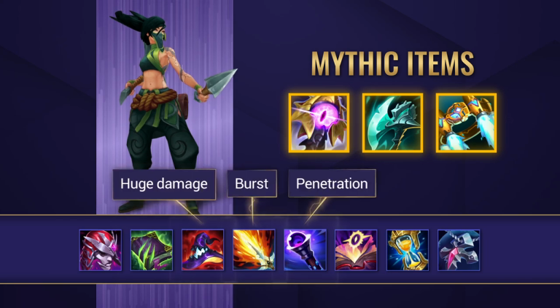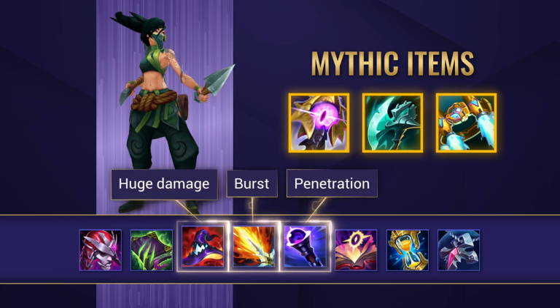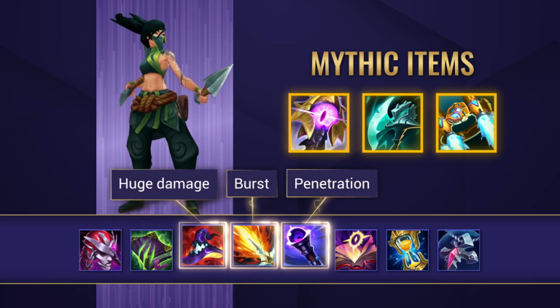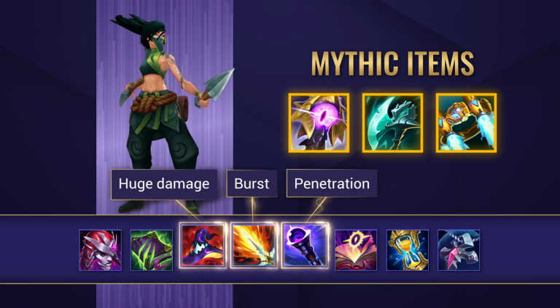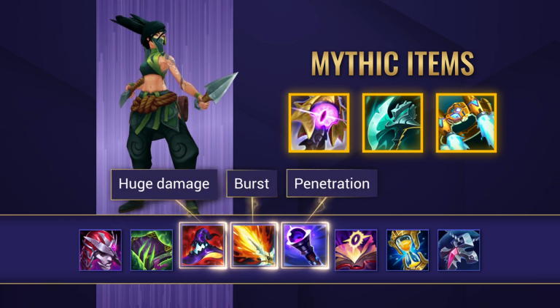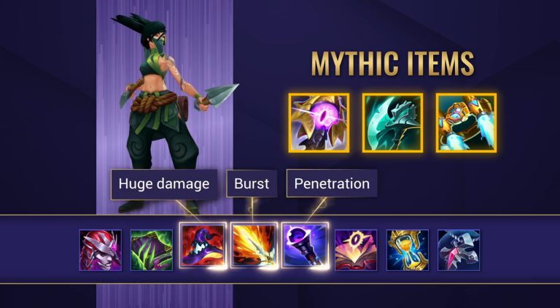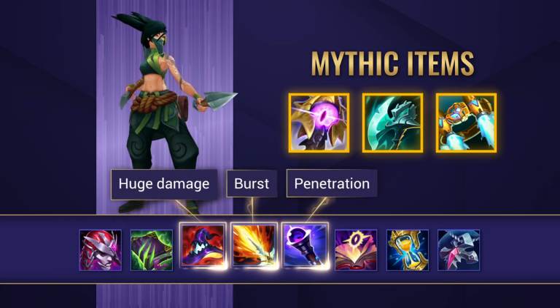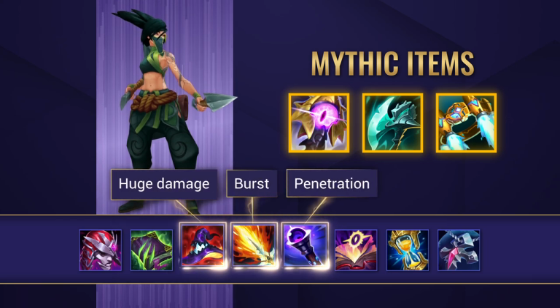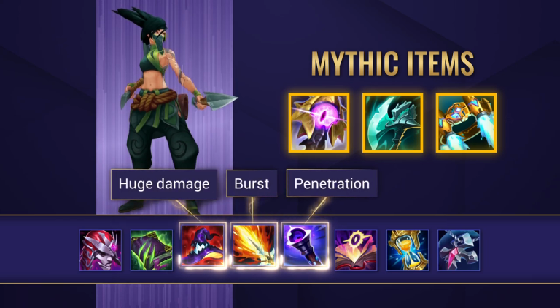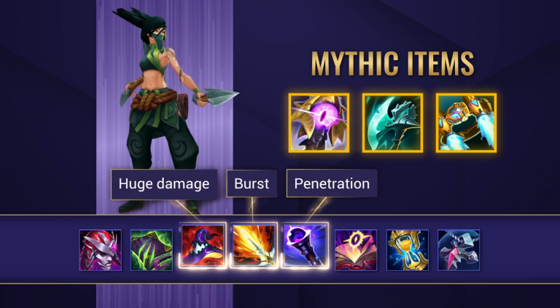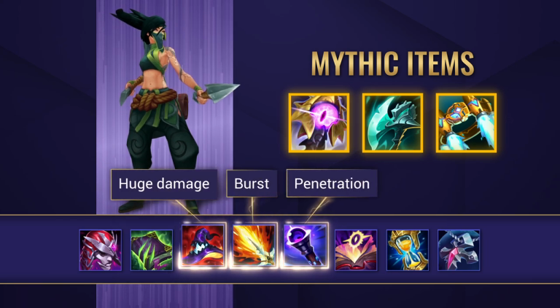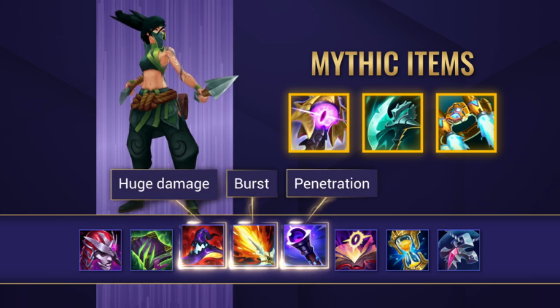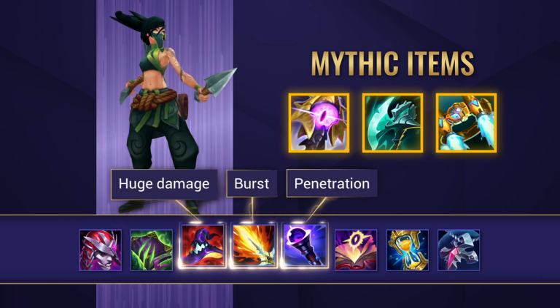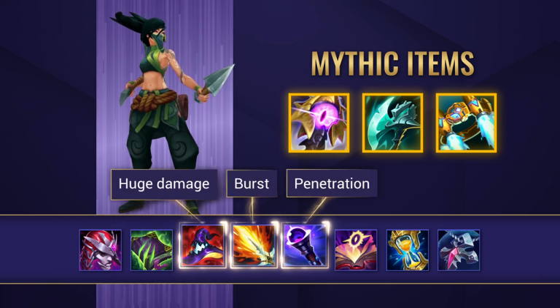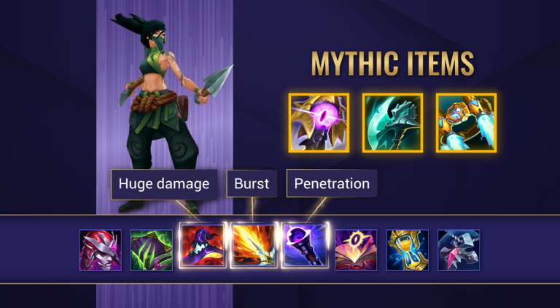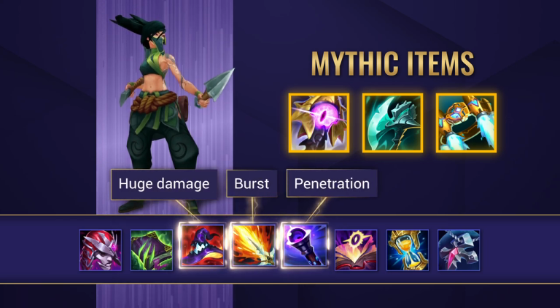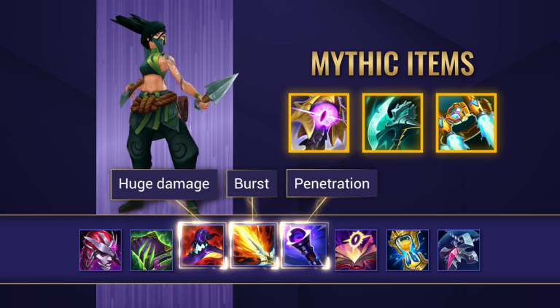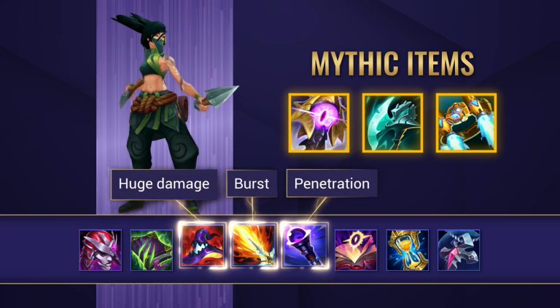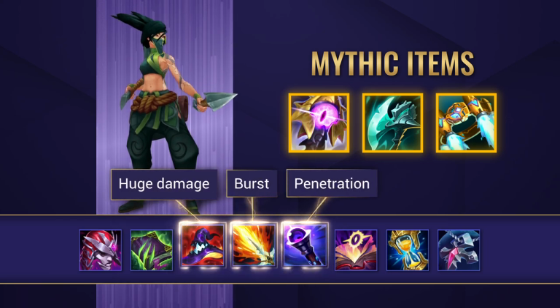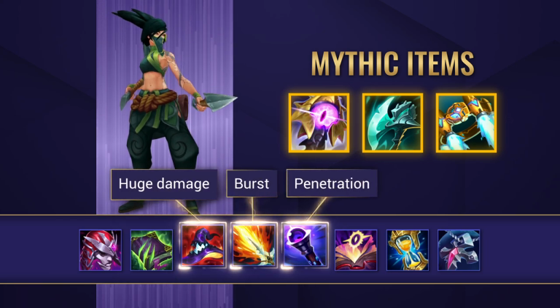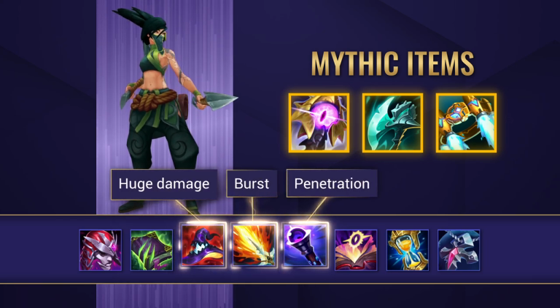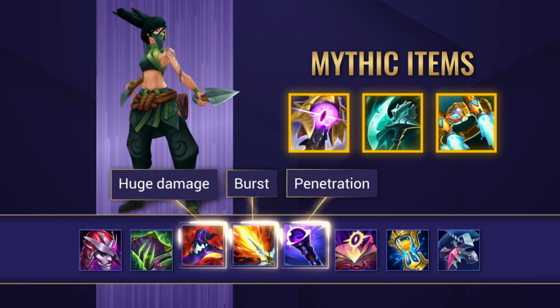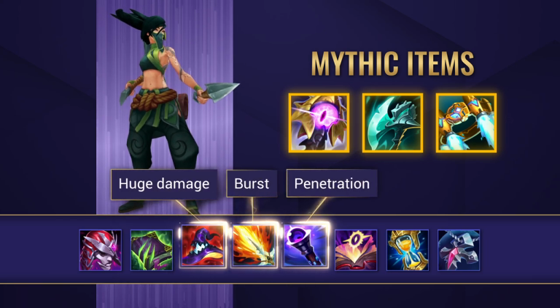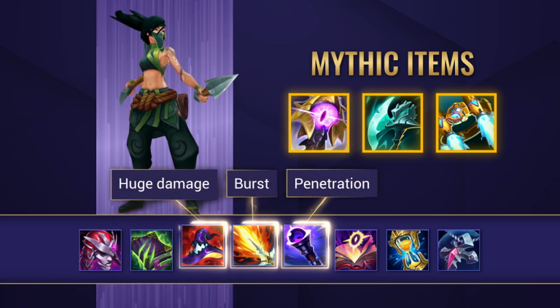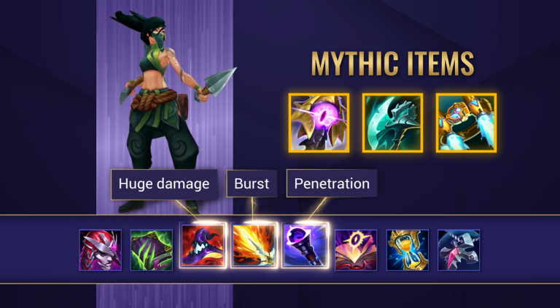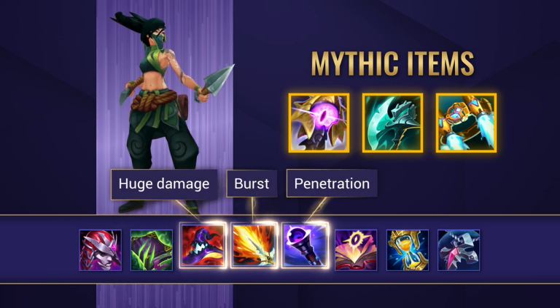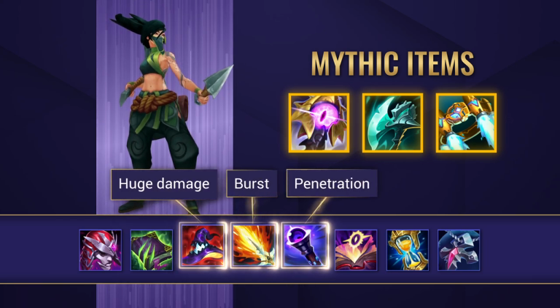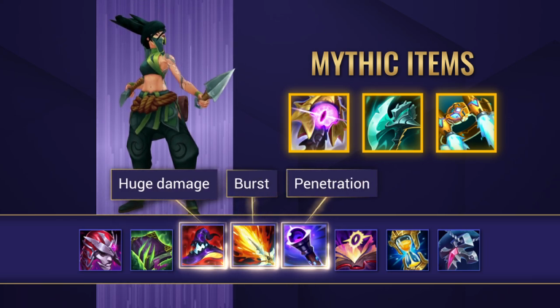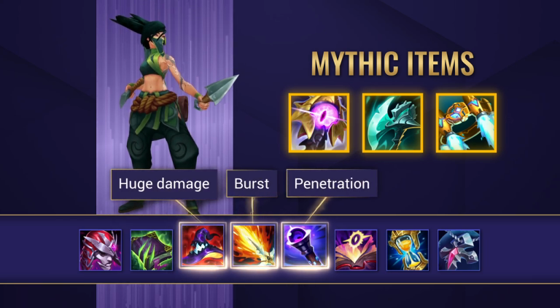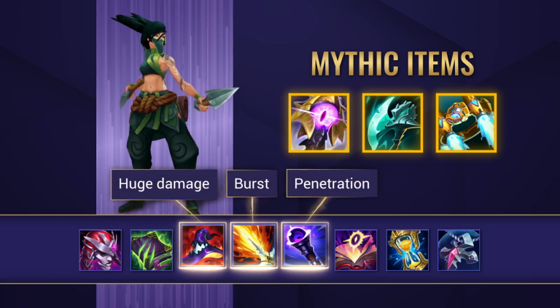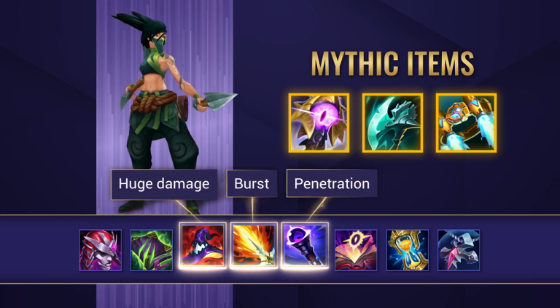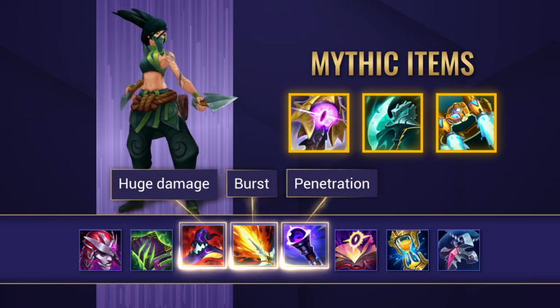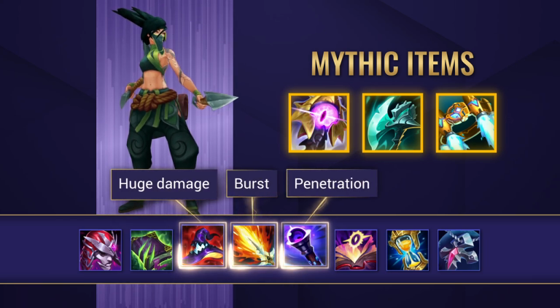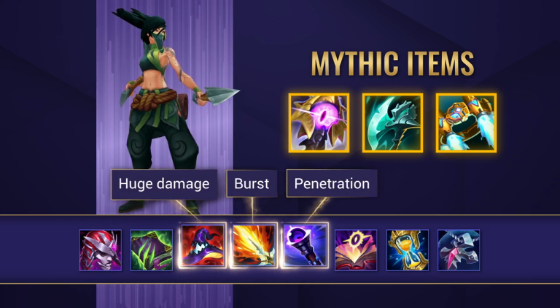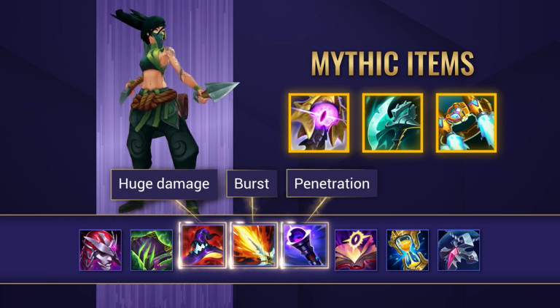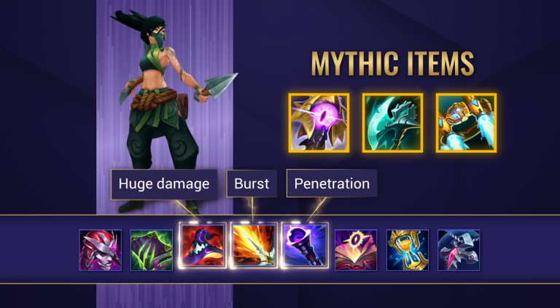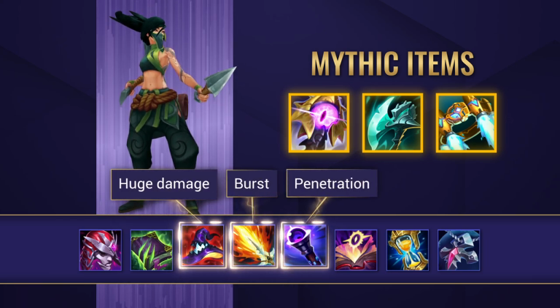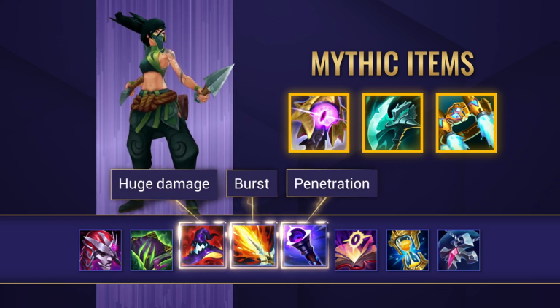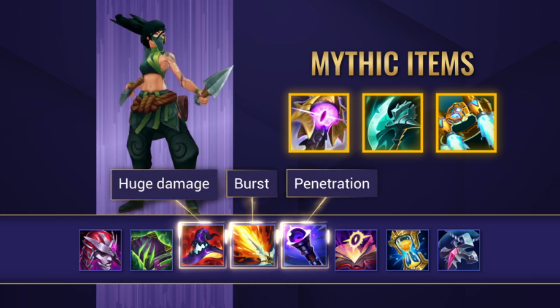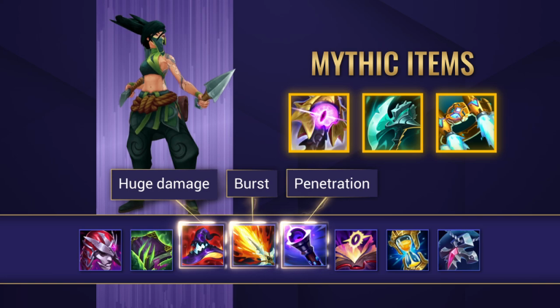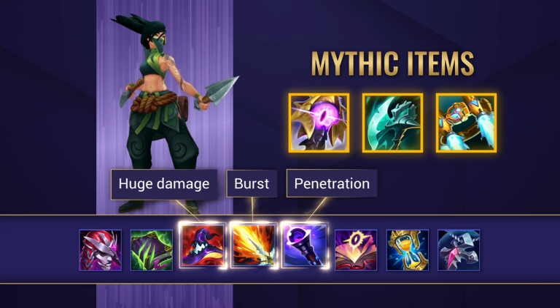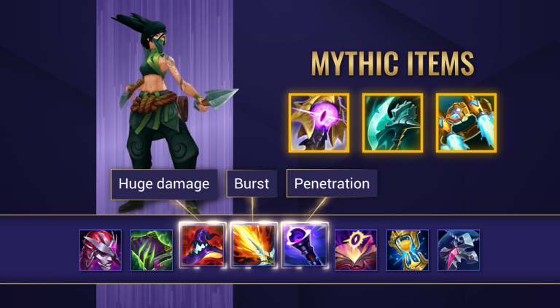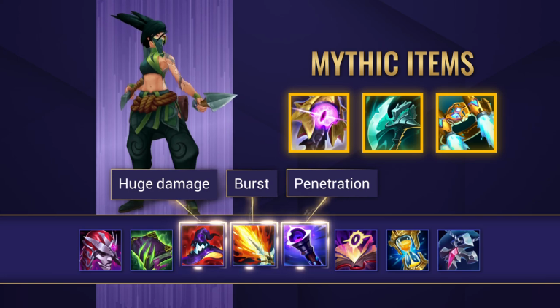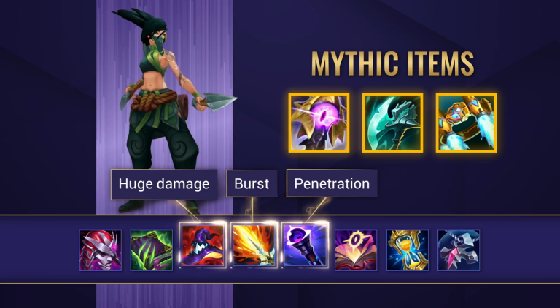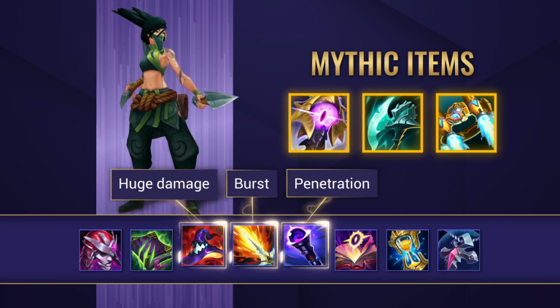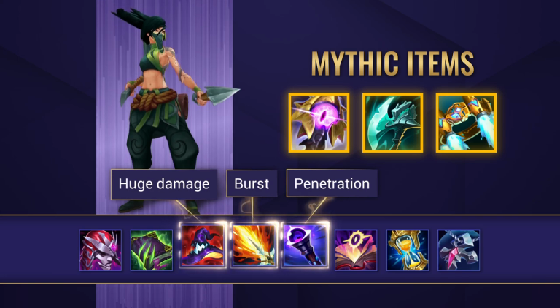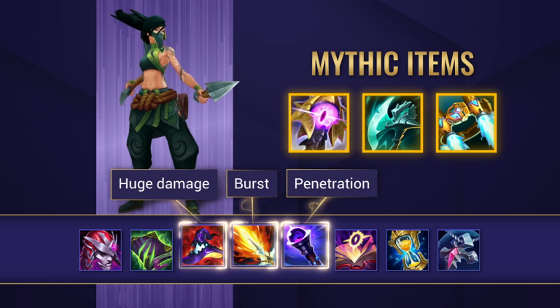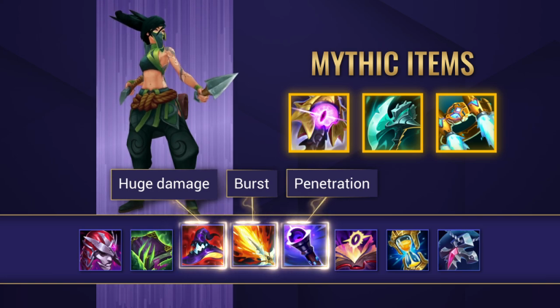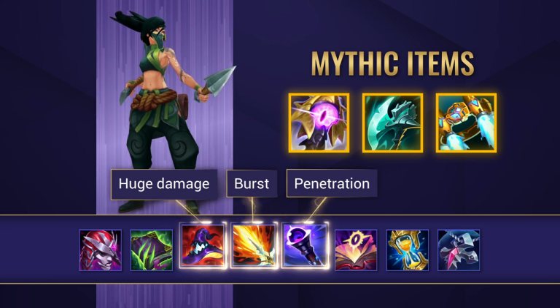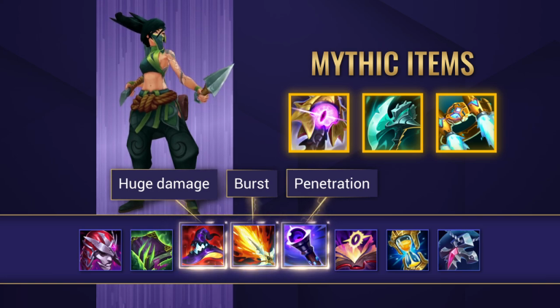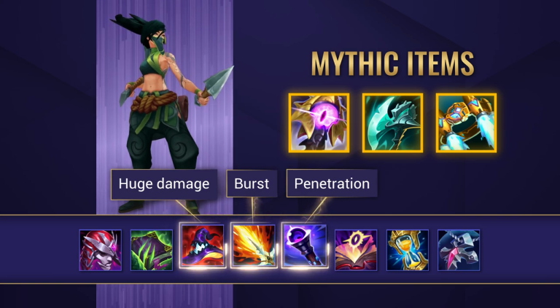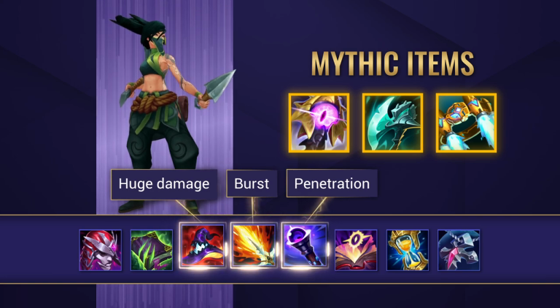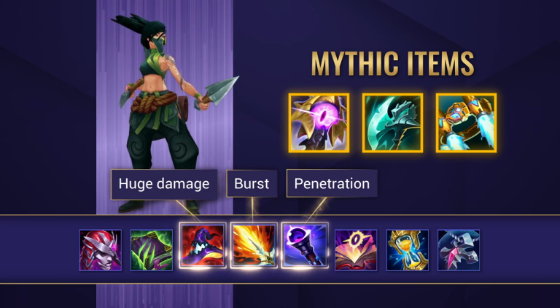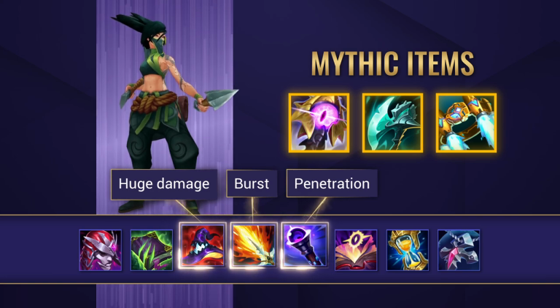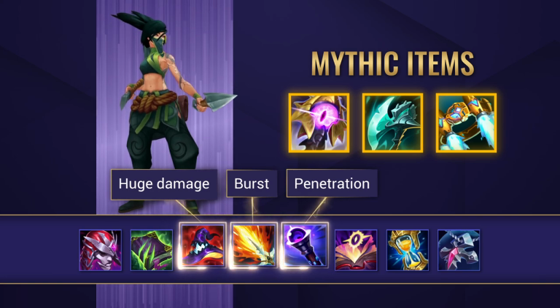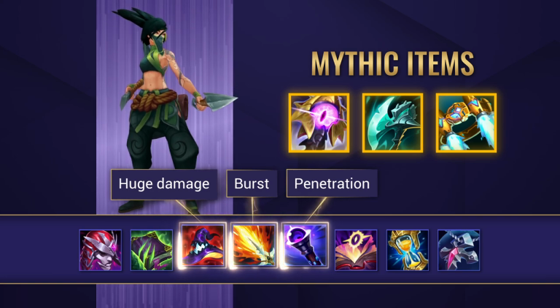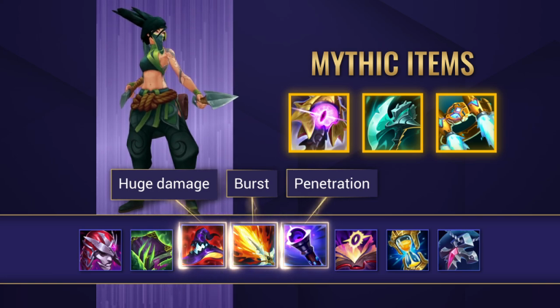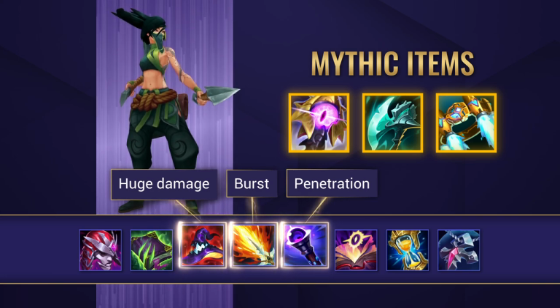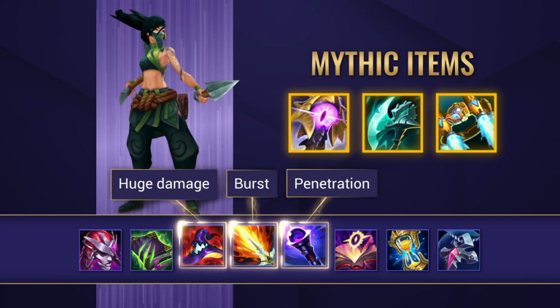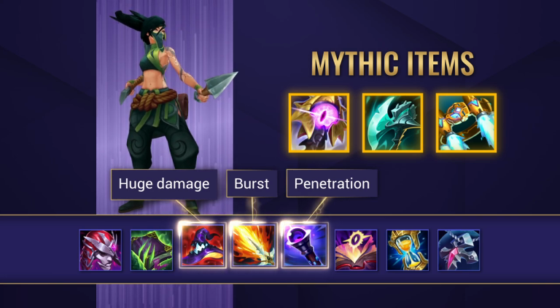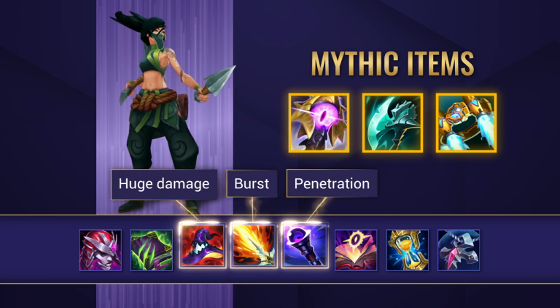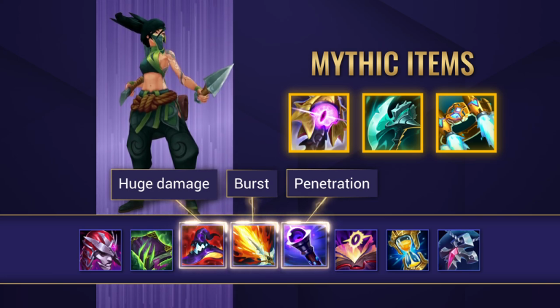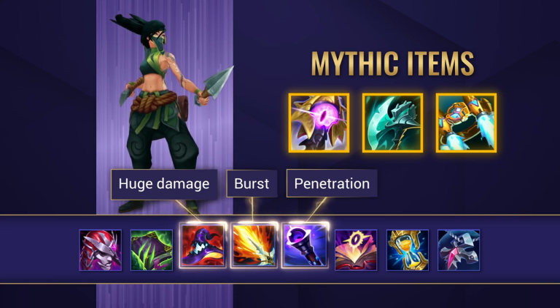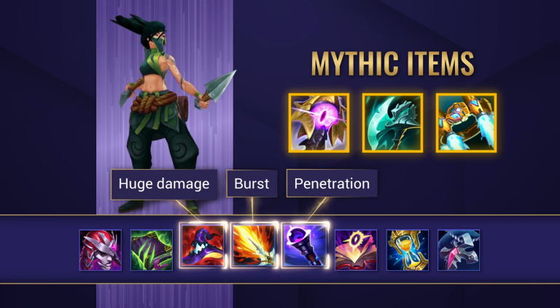Rabadon's Deathcap, Lich Bane, and Void Staff are all viable choices to add more damage to Akali's kit — and that's really why you bring them: just raw damage.